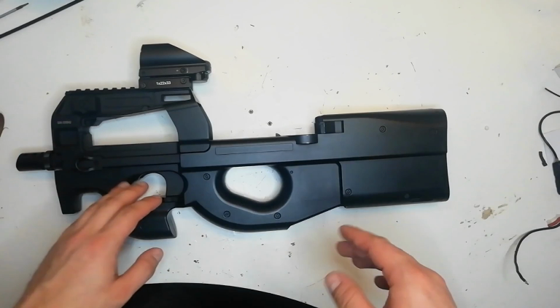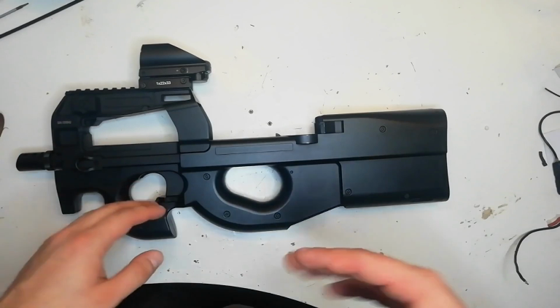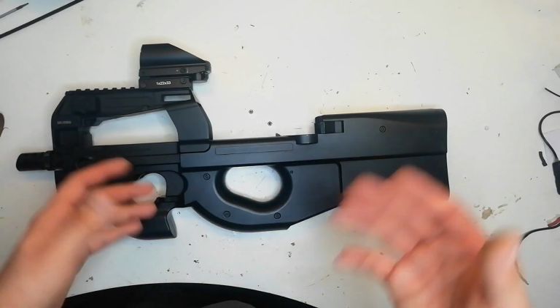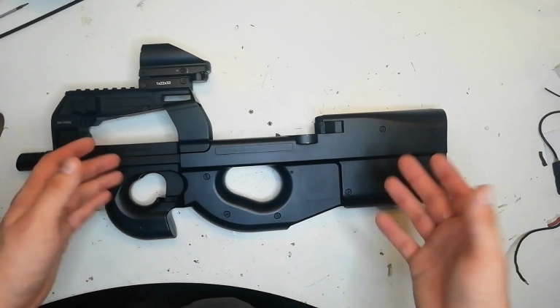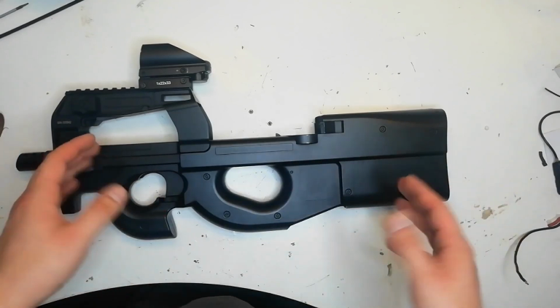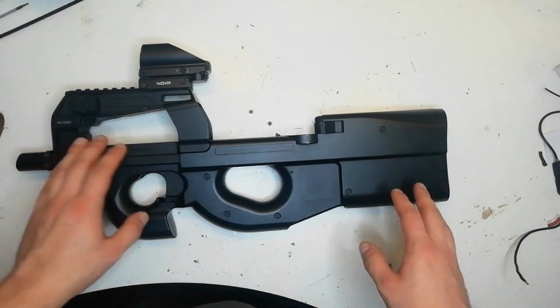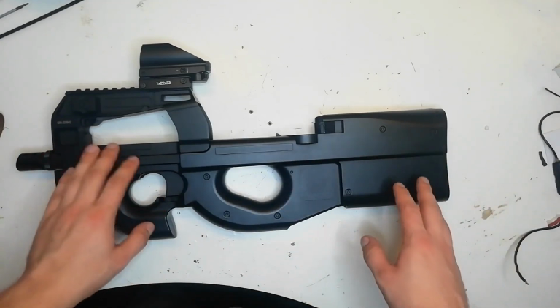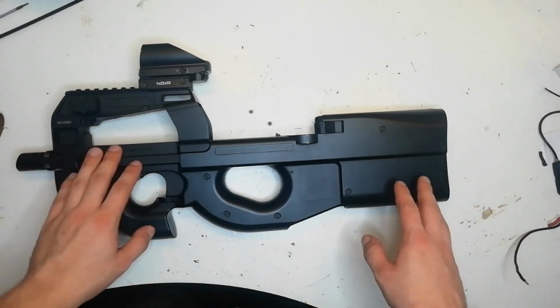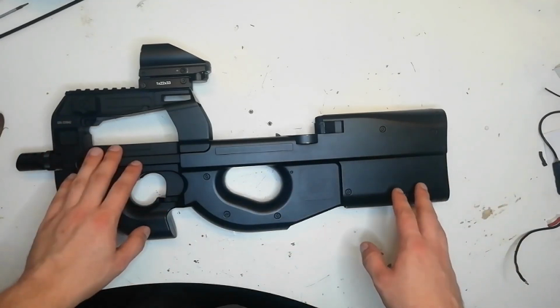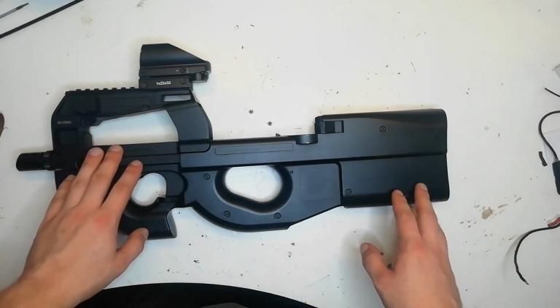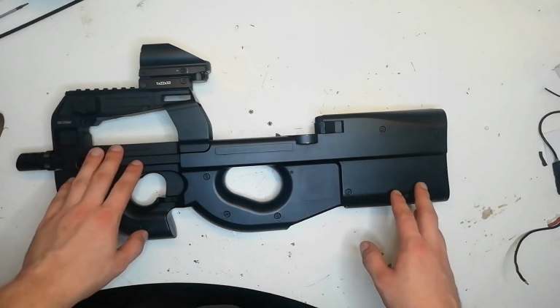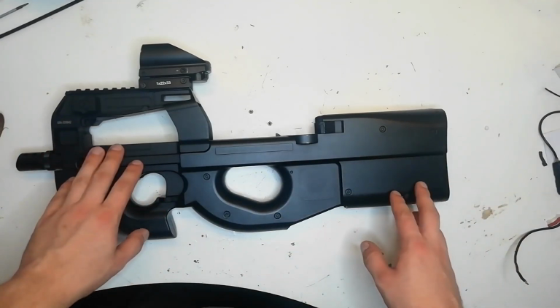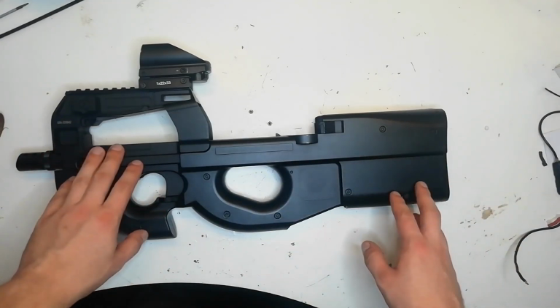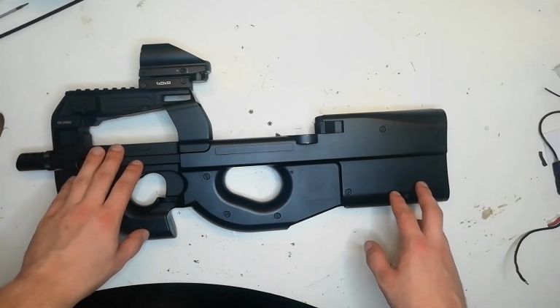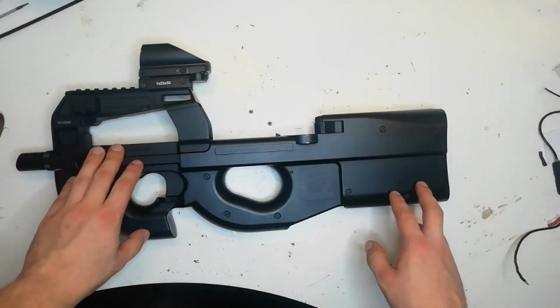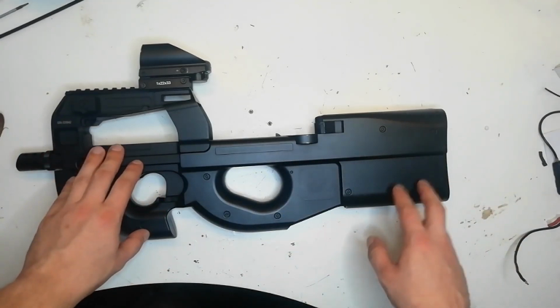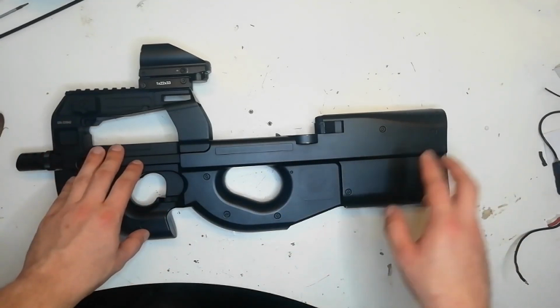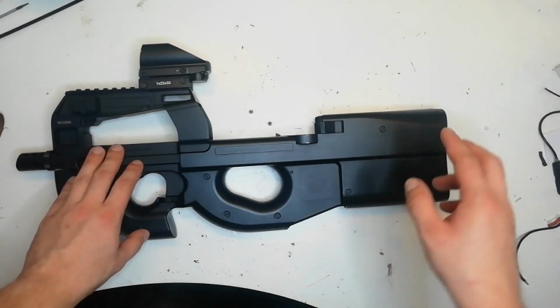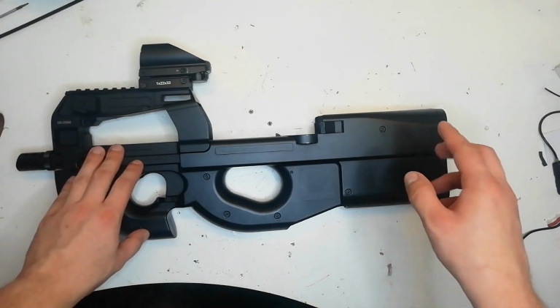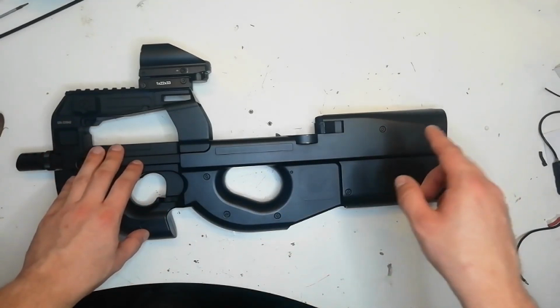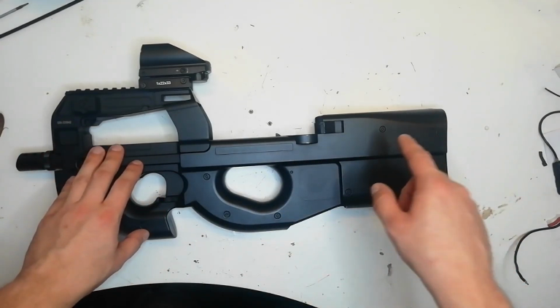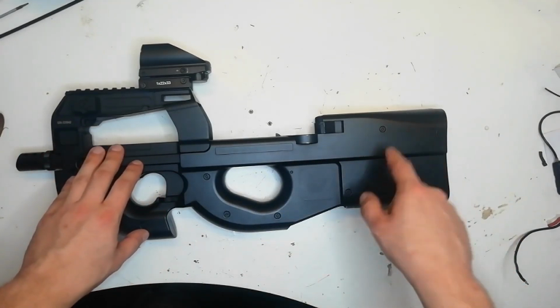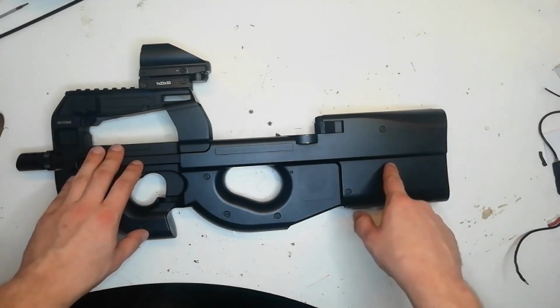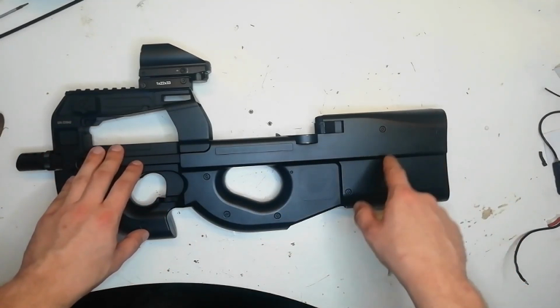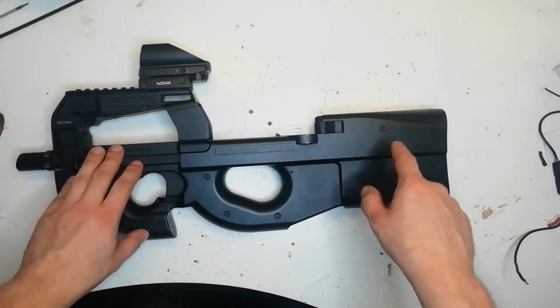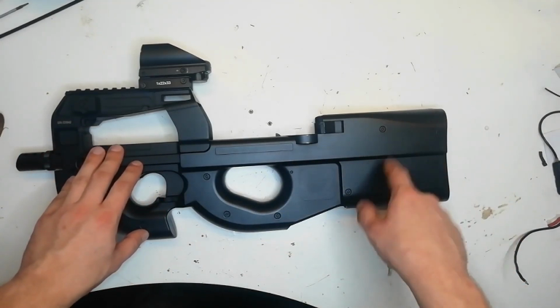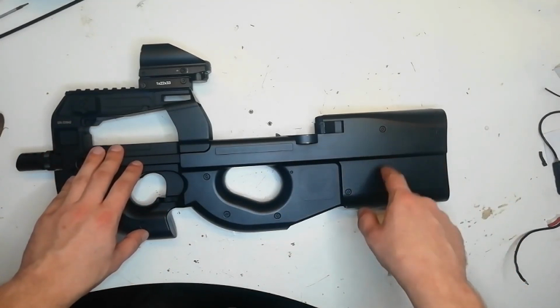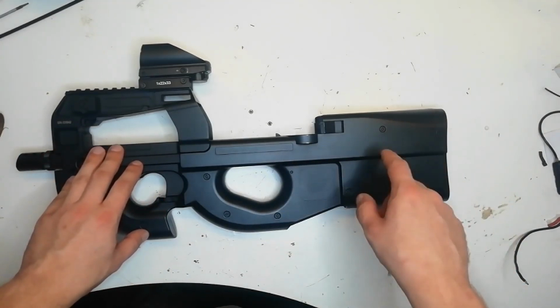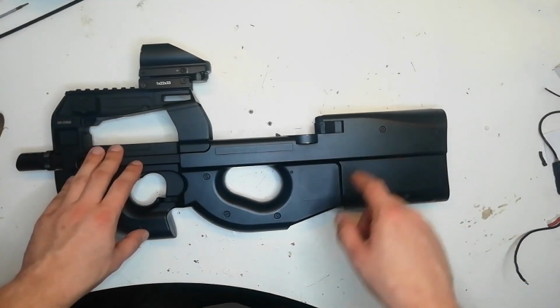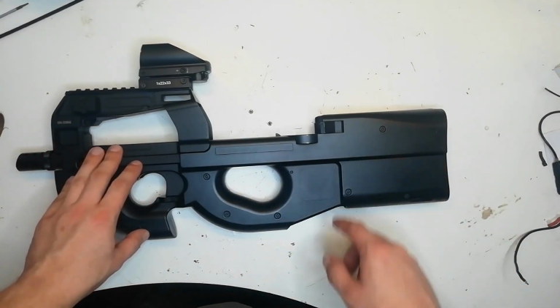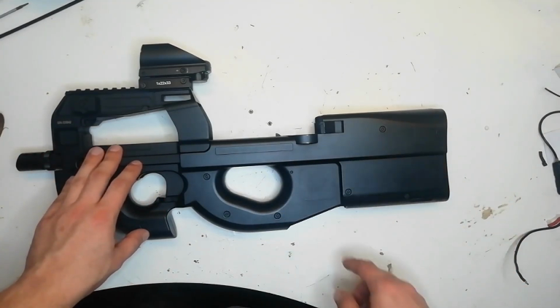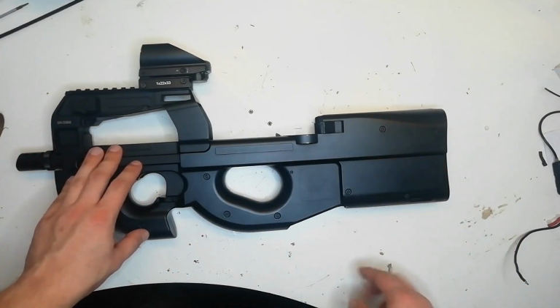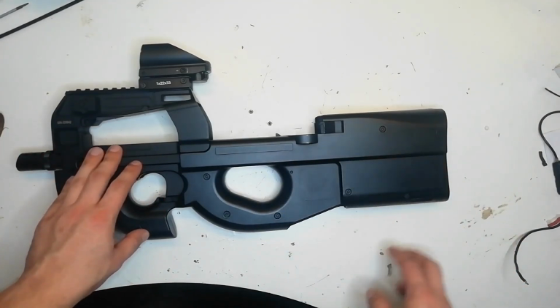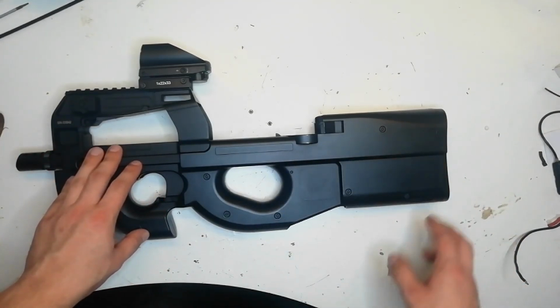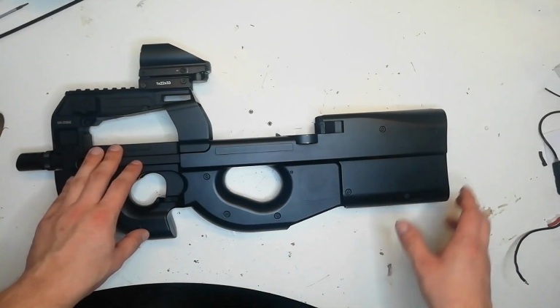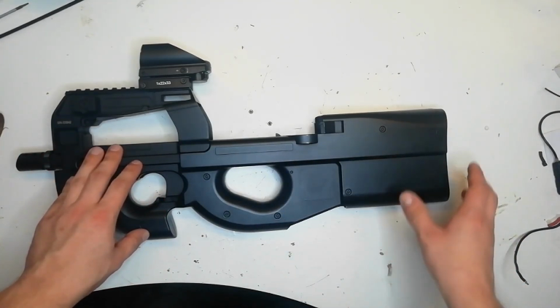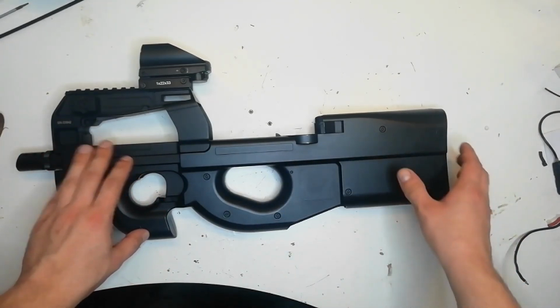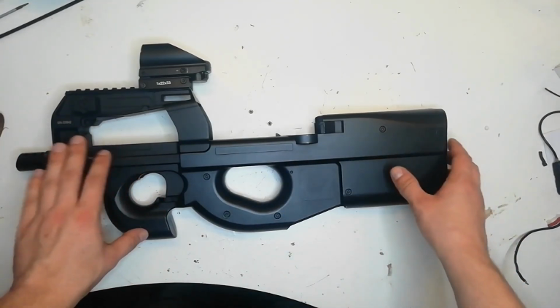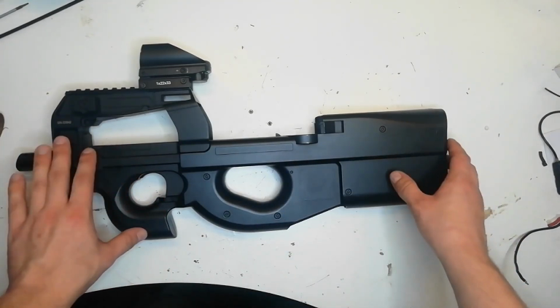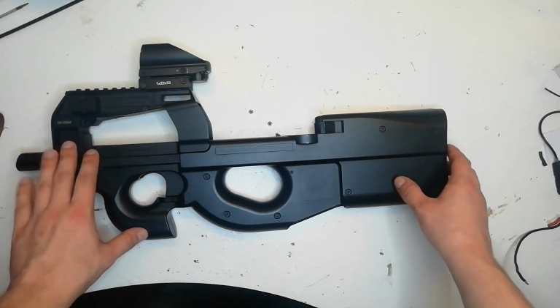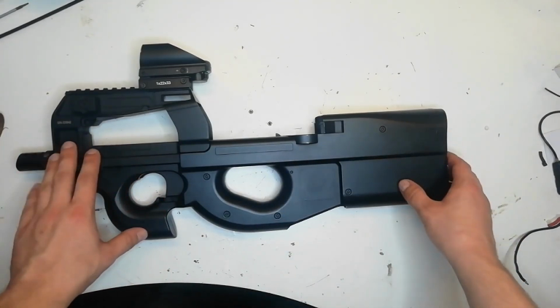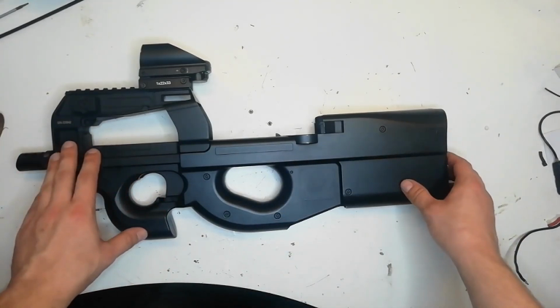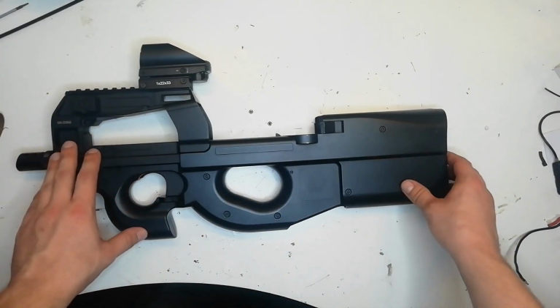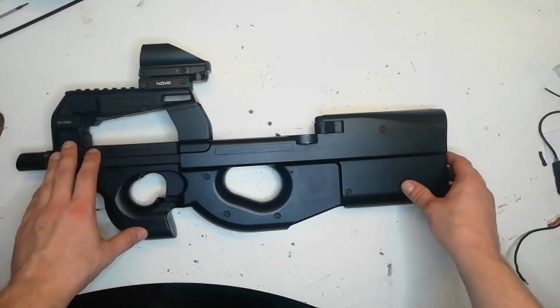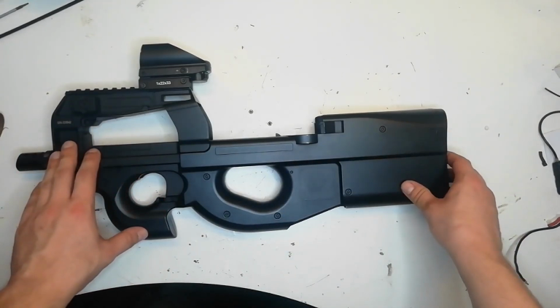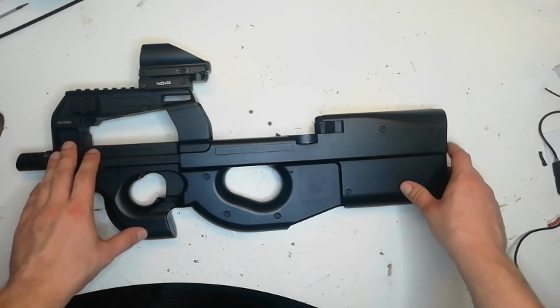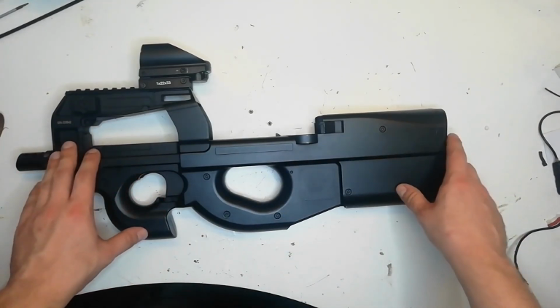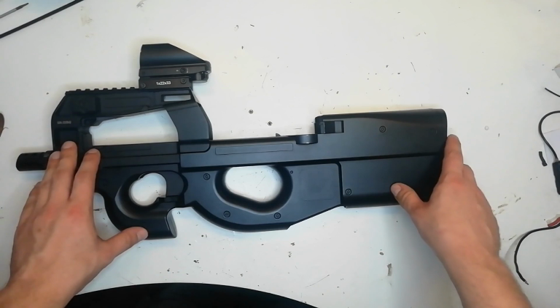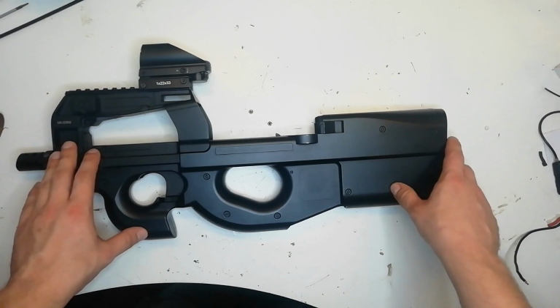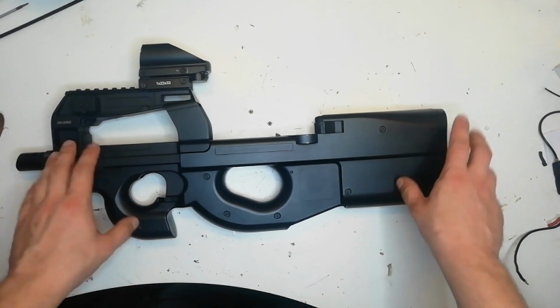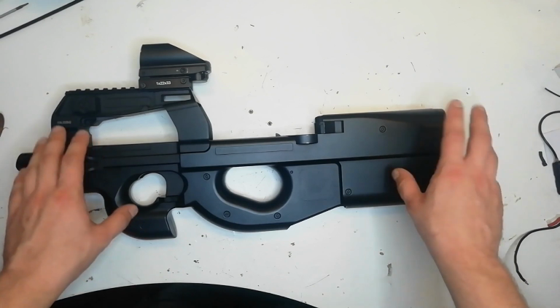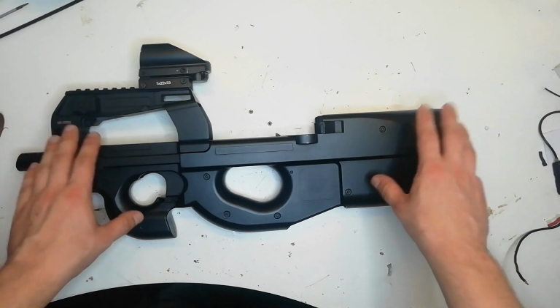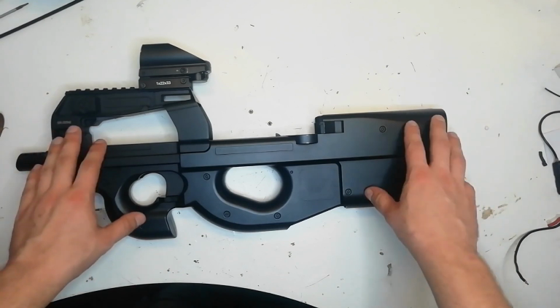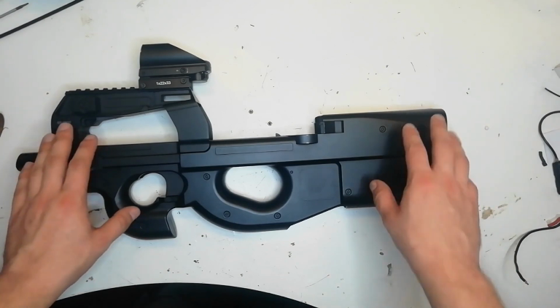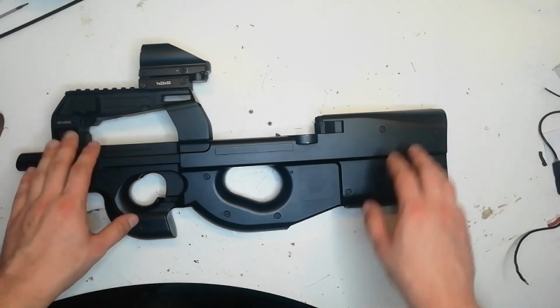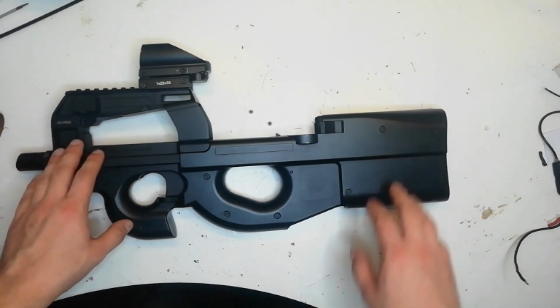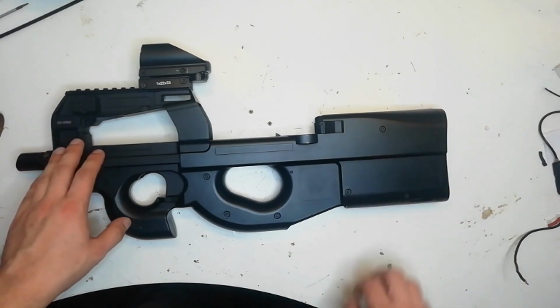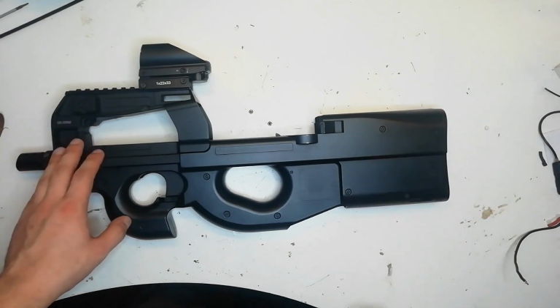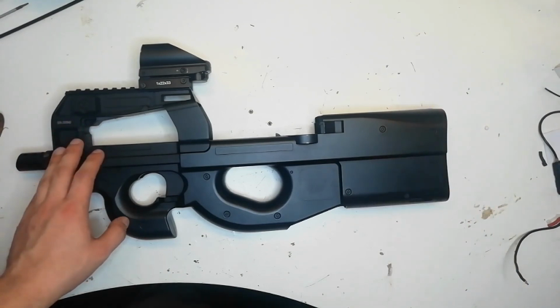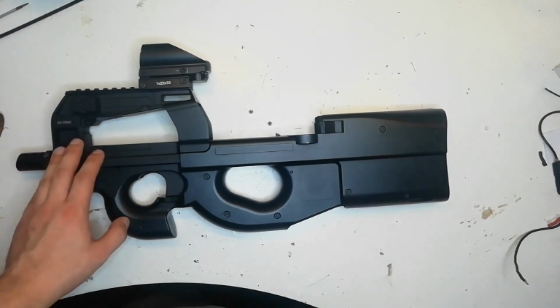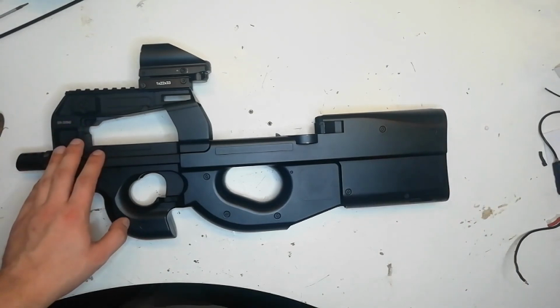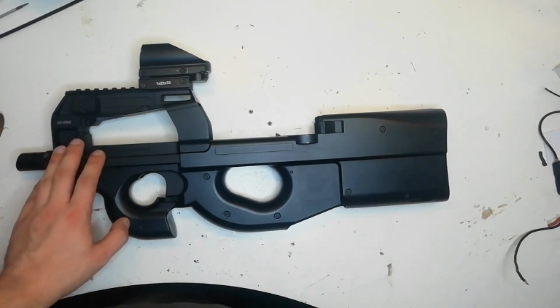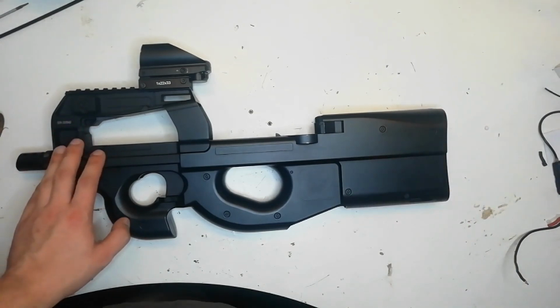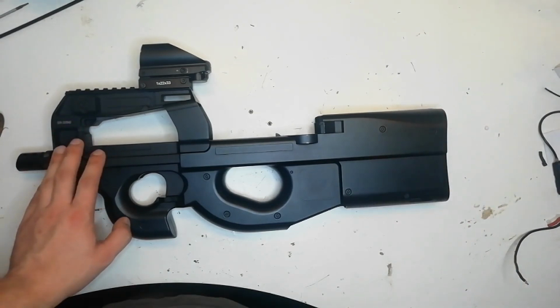In today's airsoft guide I'm going to be showing how you can remove the version 6 gearbox from a Syma CM-060 P90 airsoft replica.